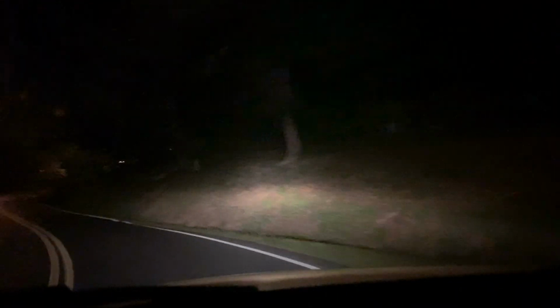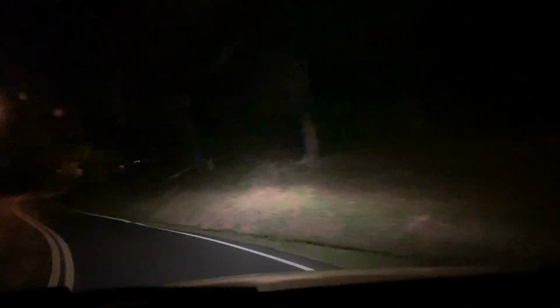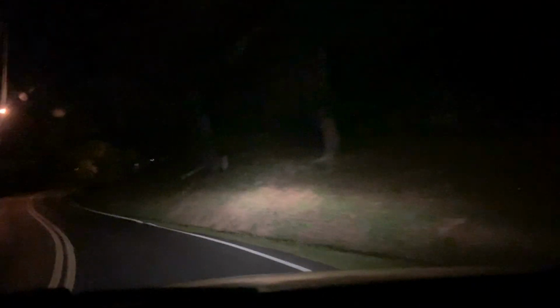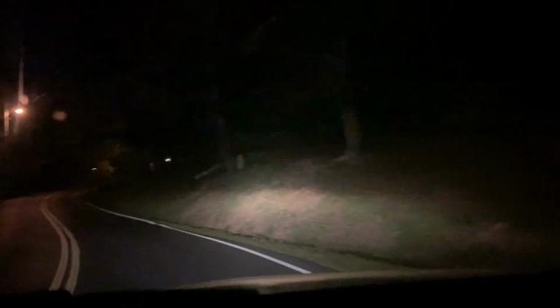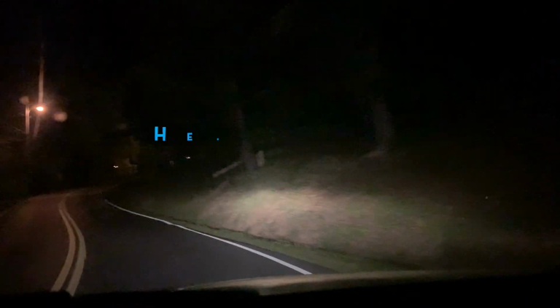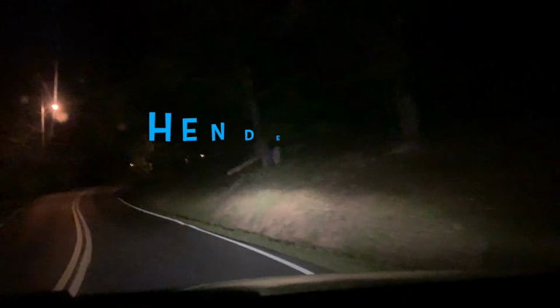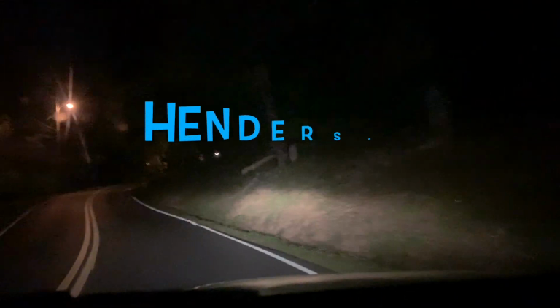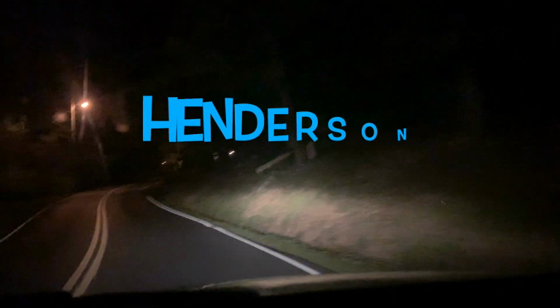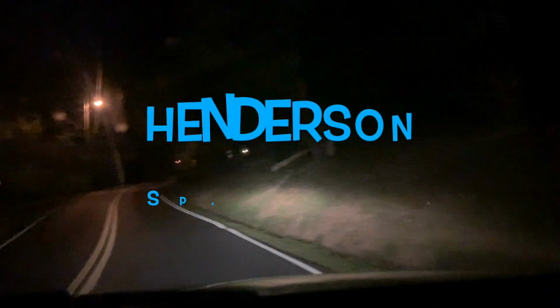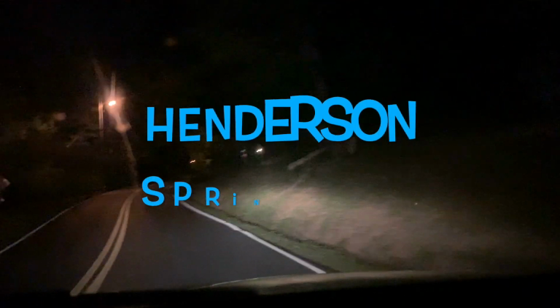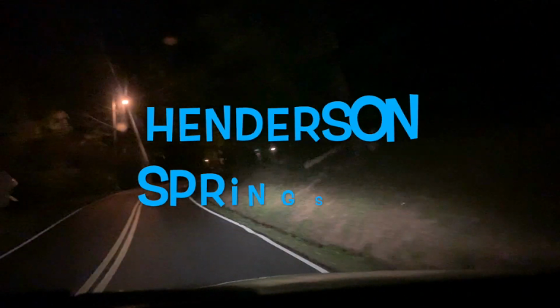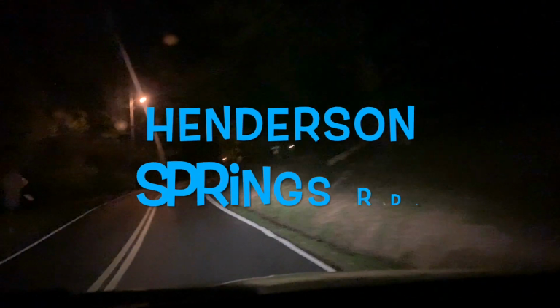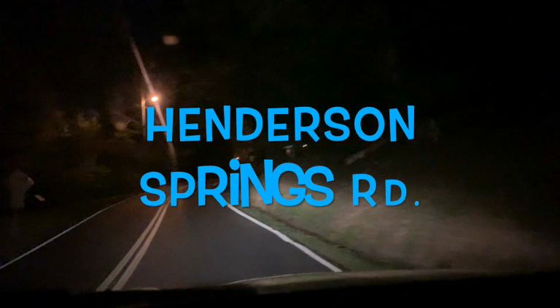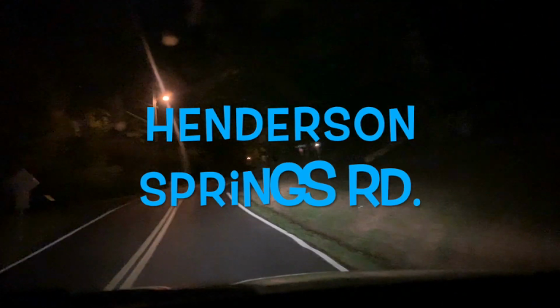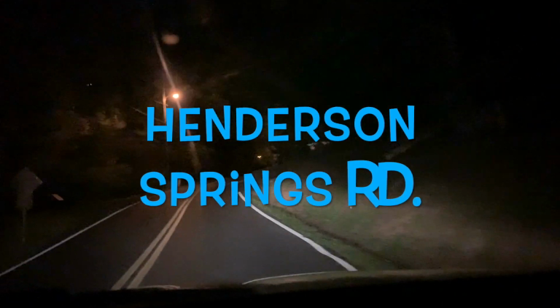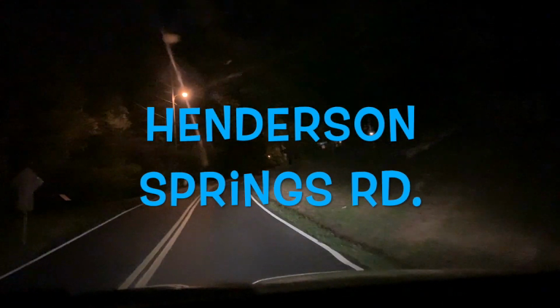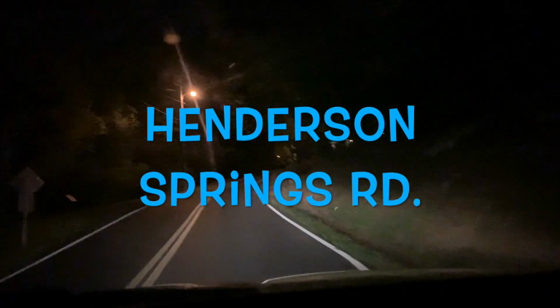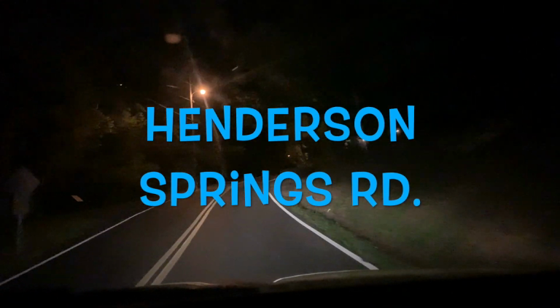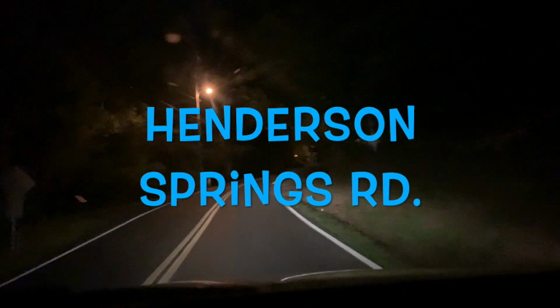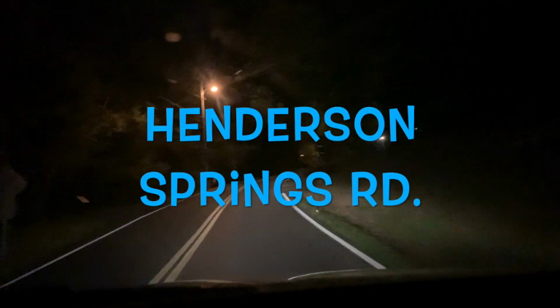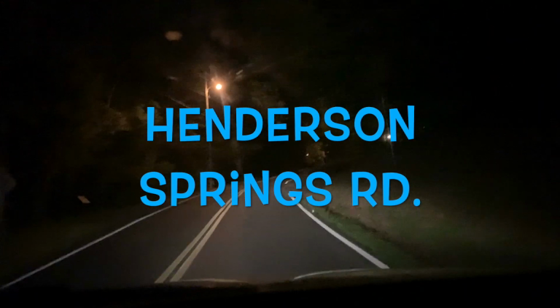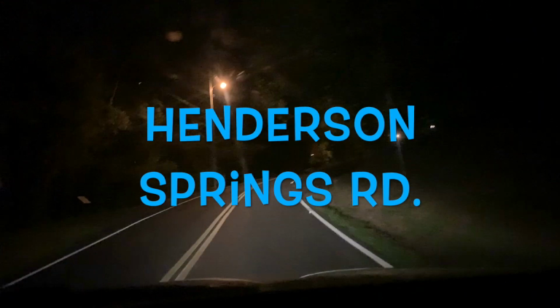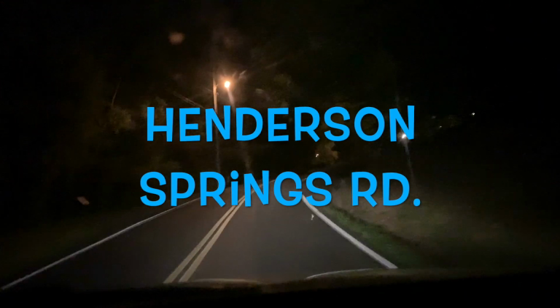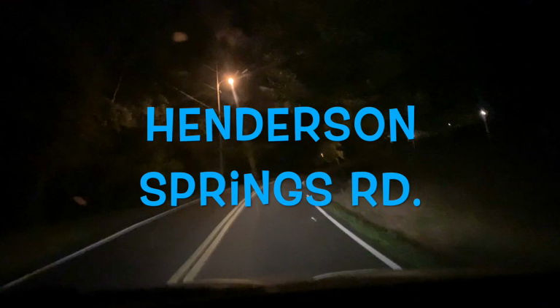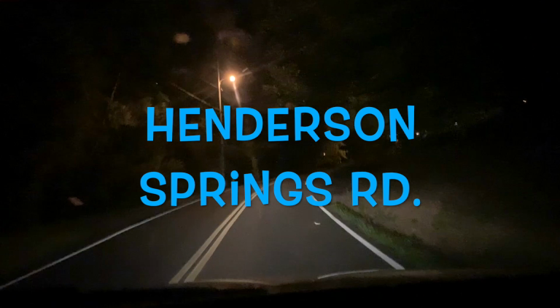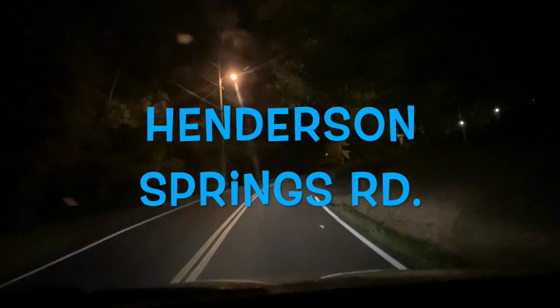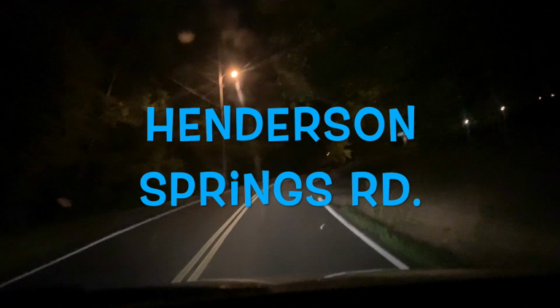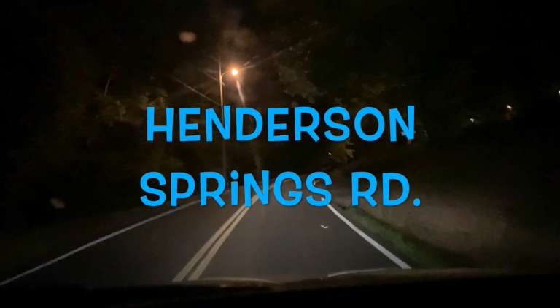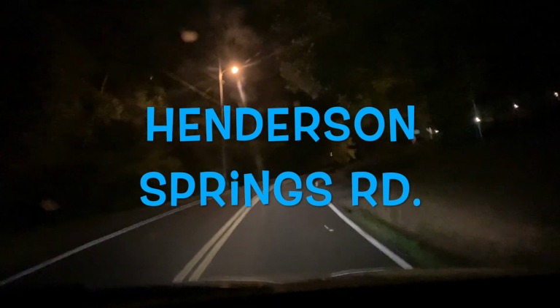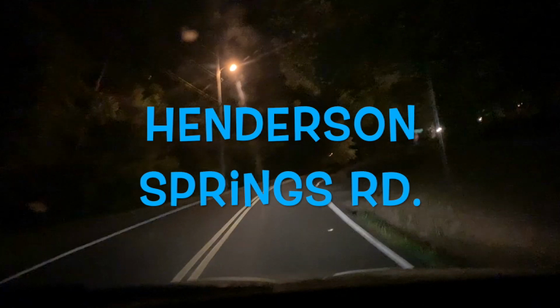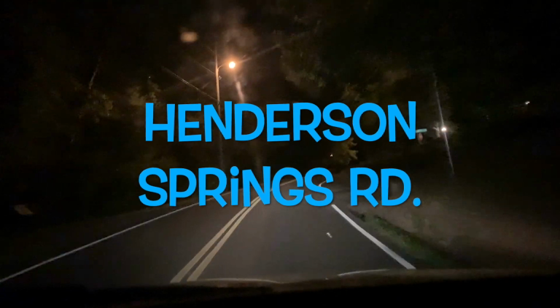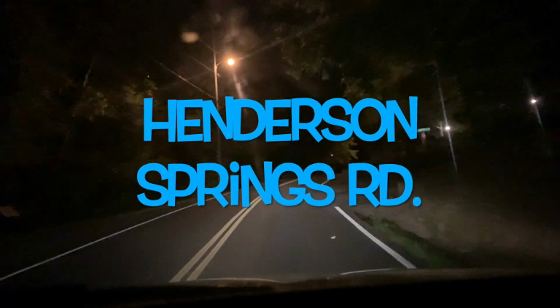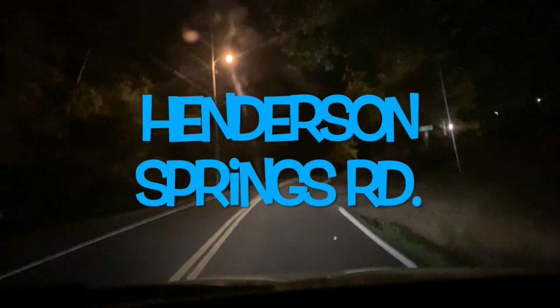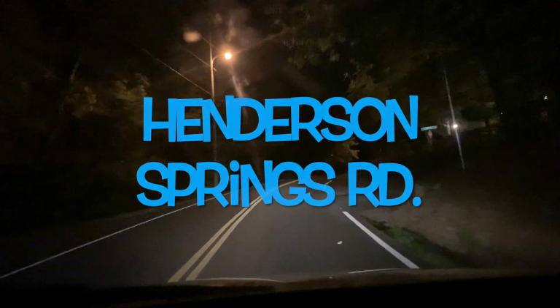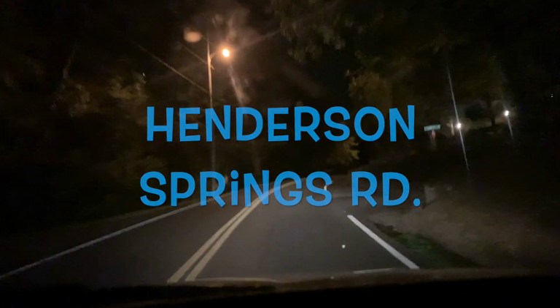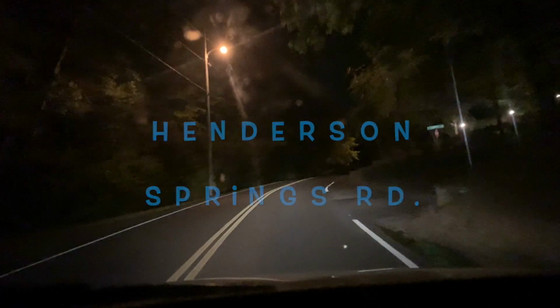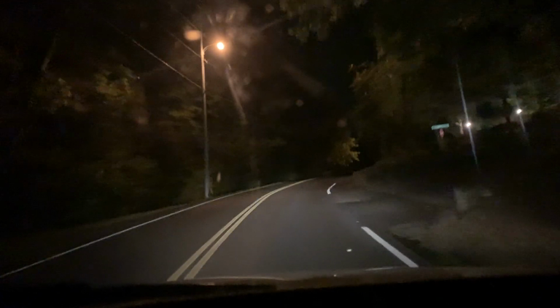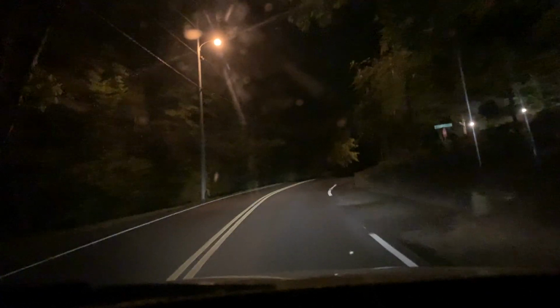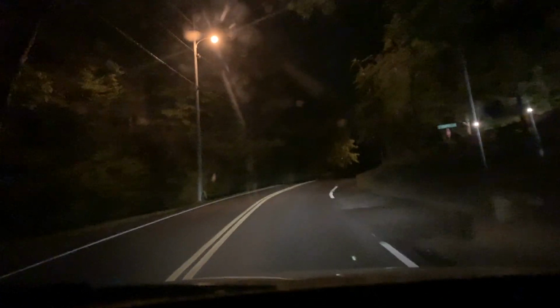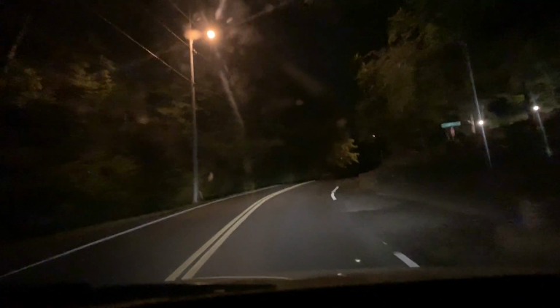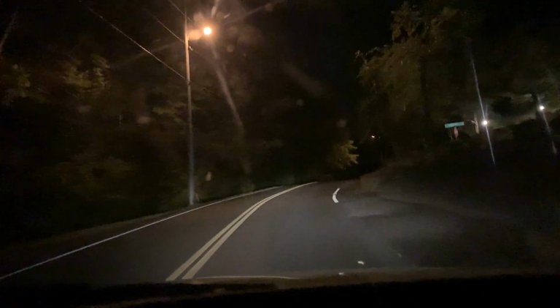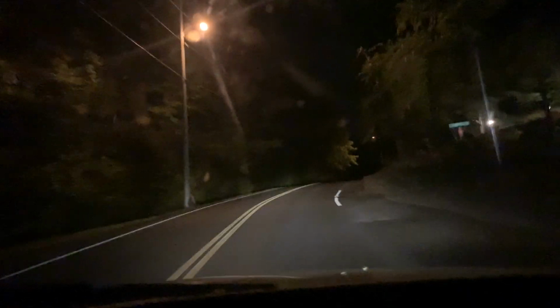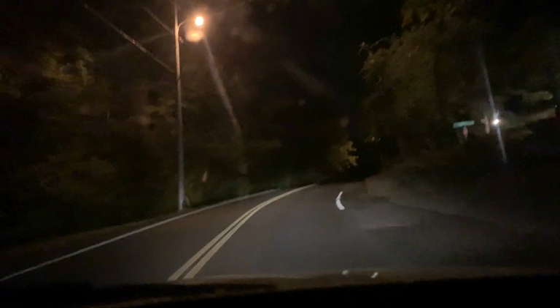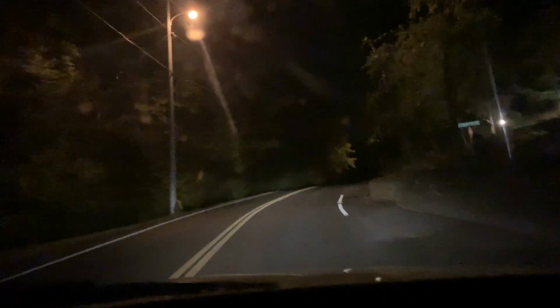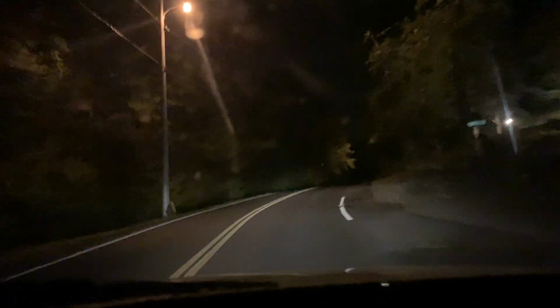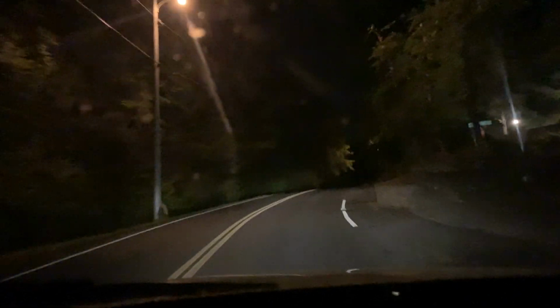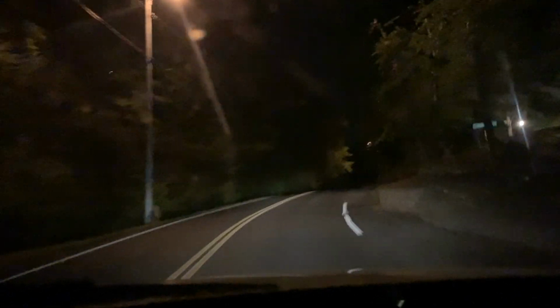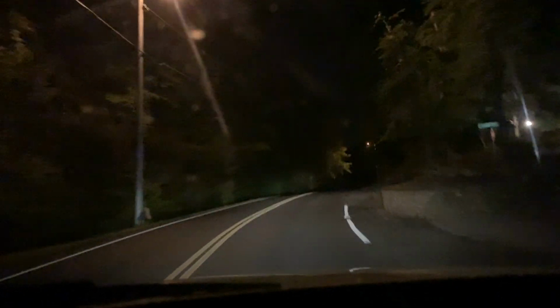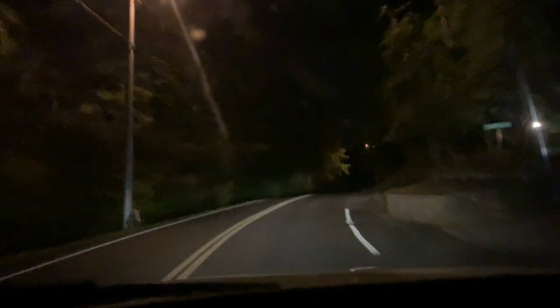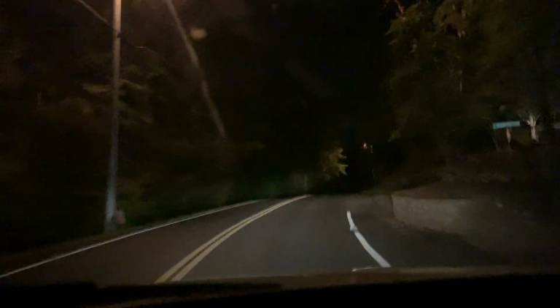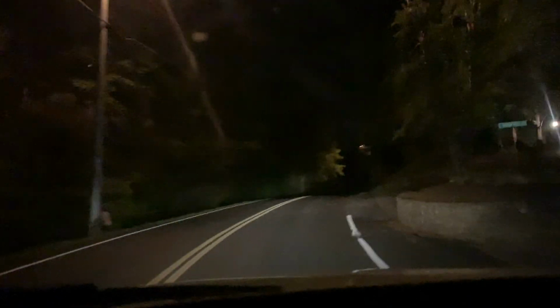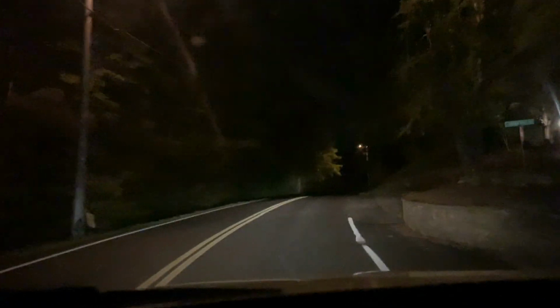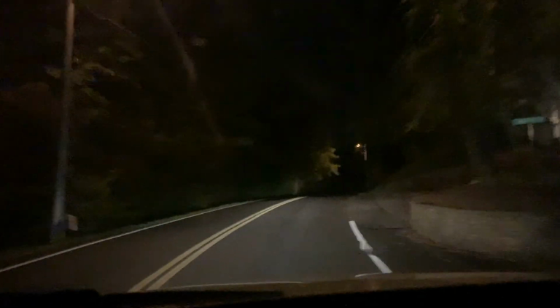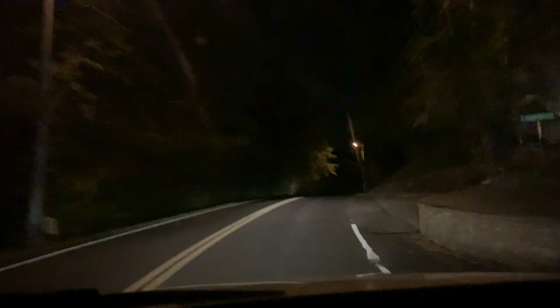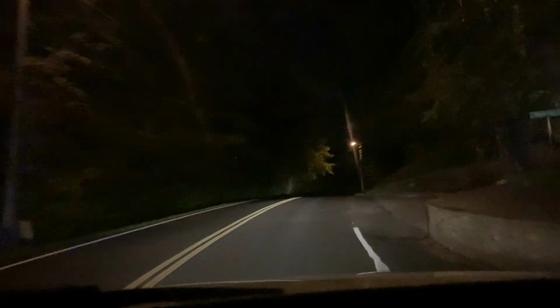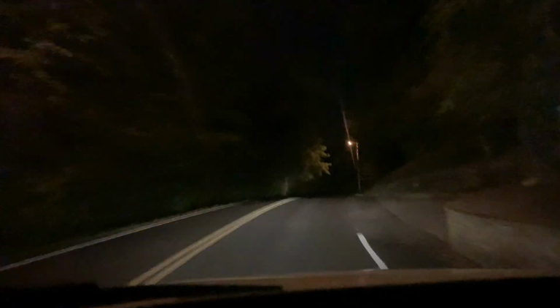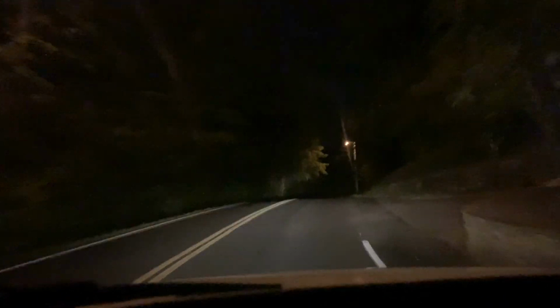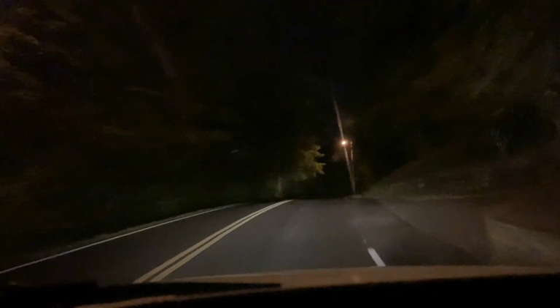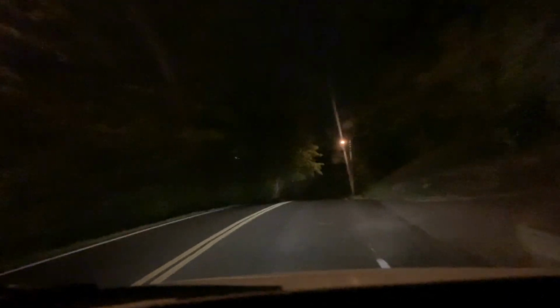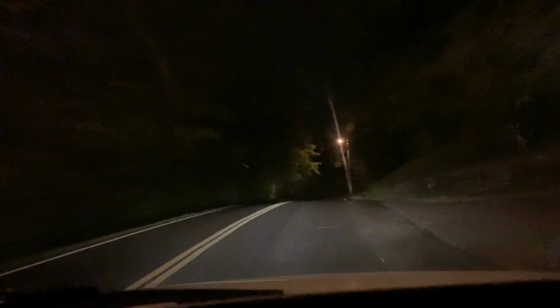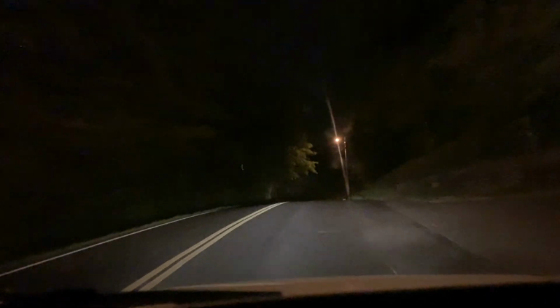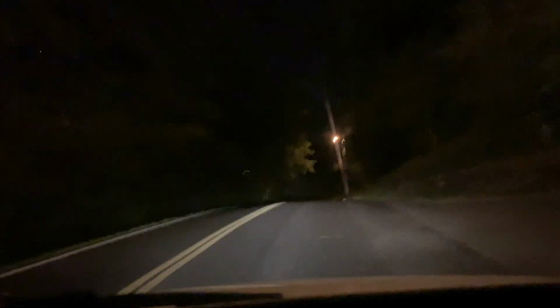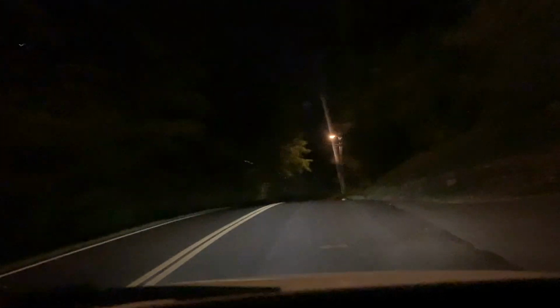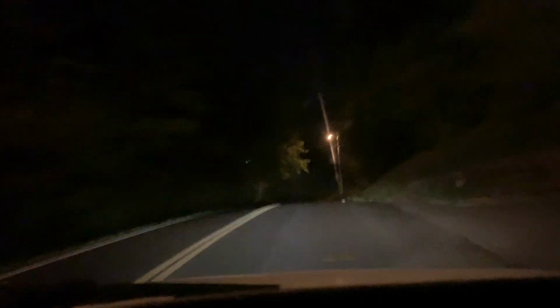This is the back road headed to - actually Walmart, not Dollywood. Walmart.